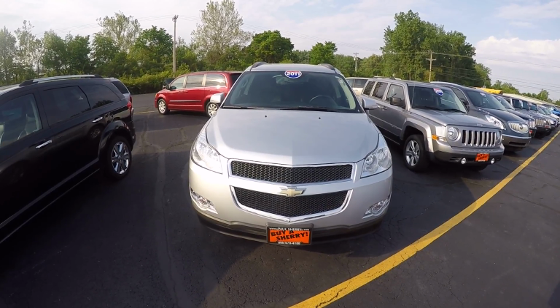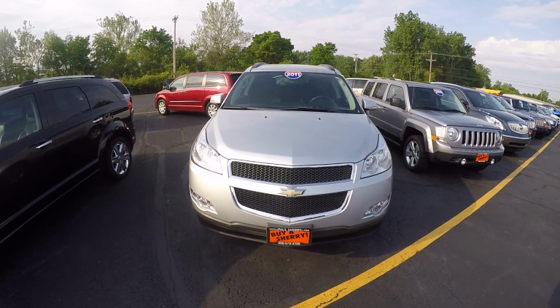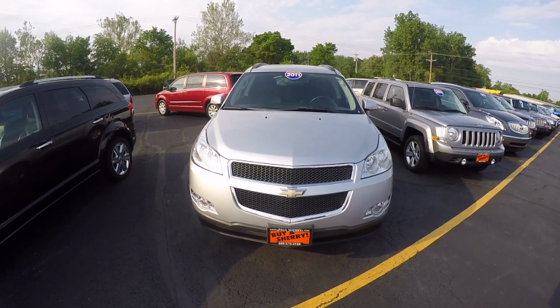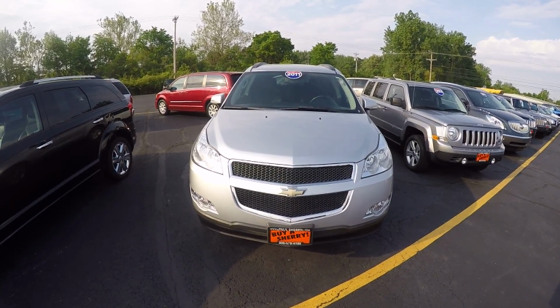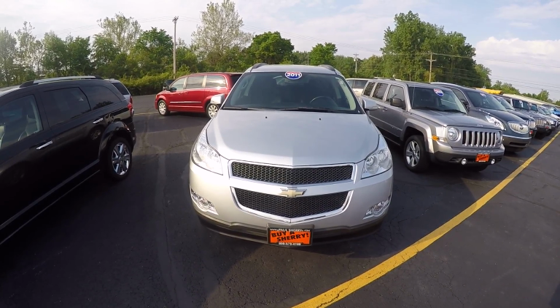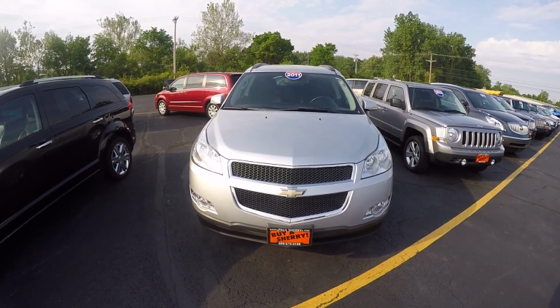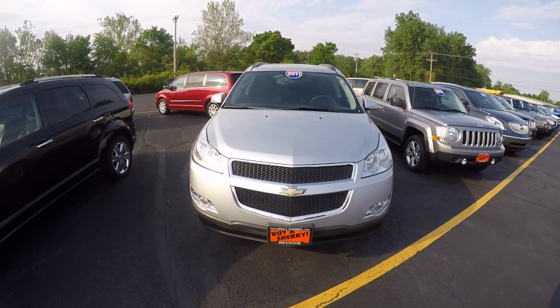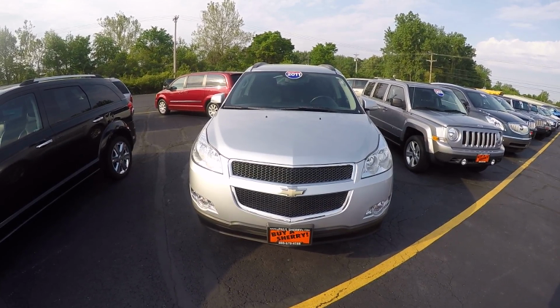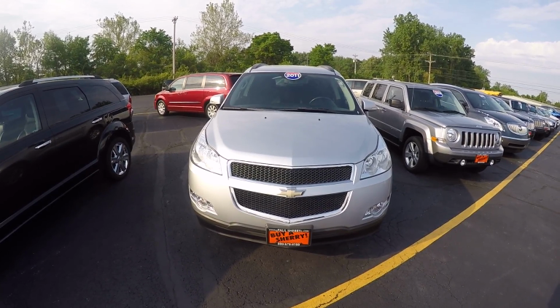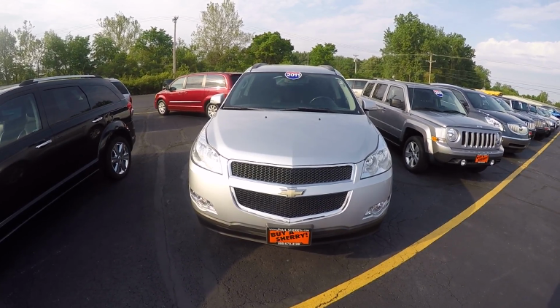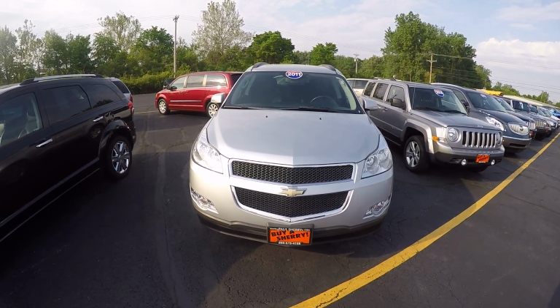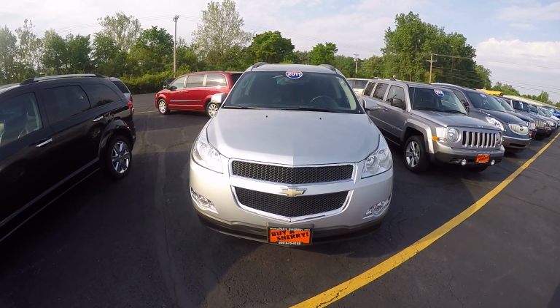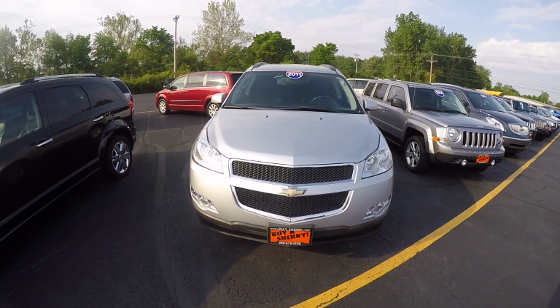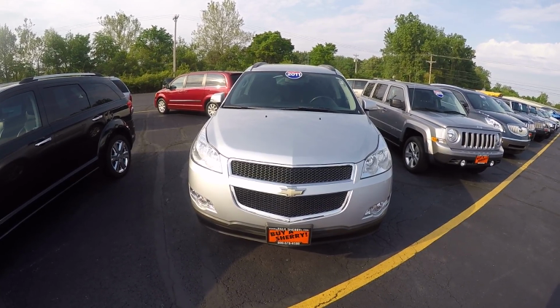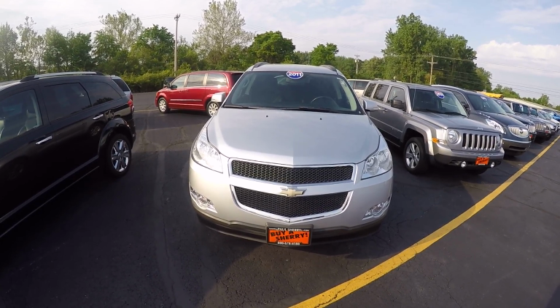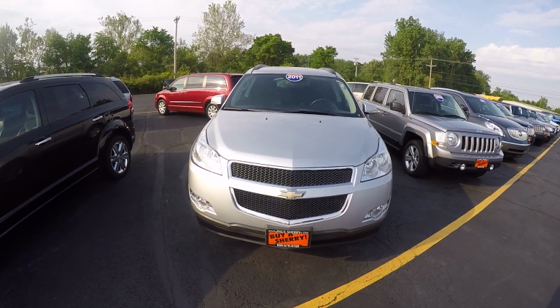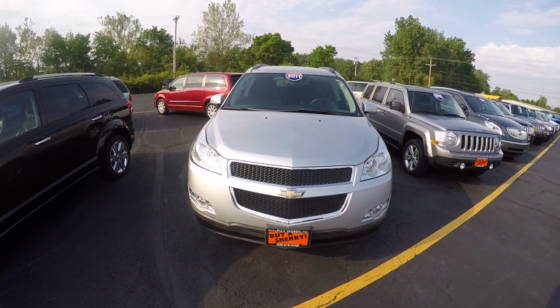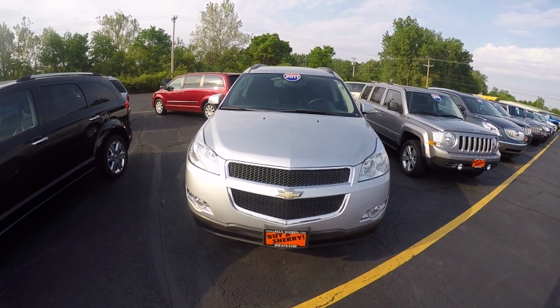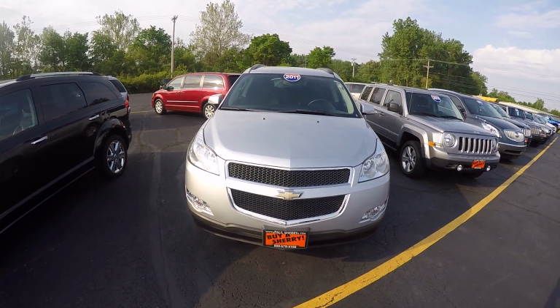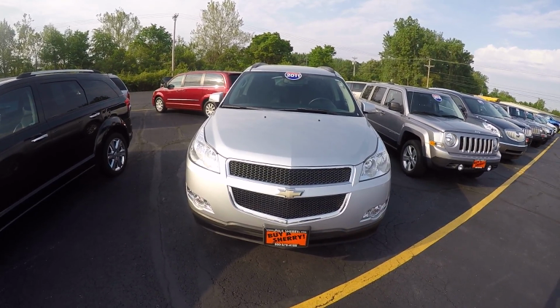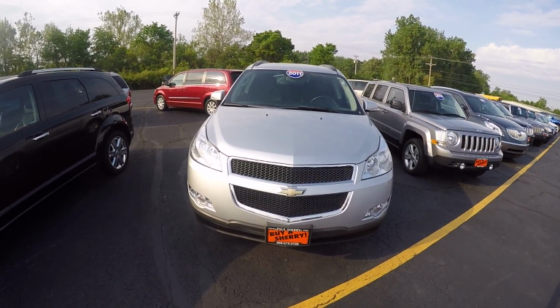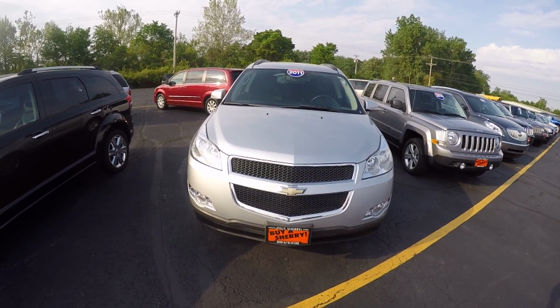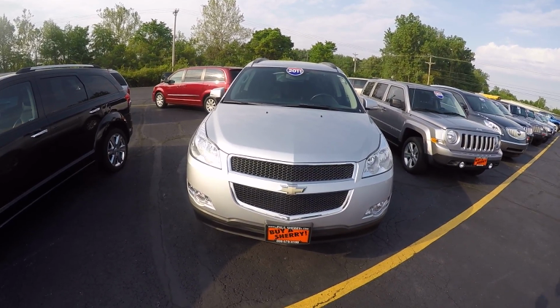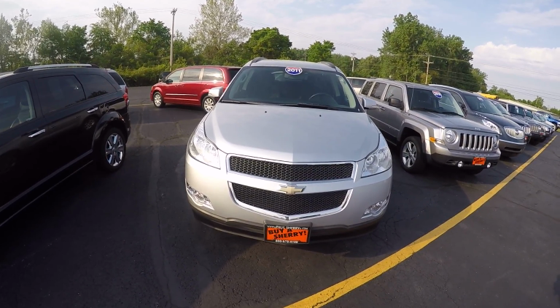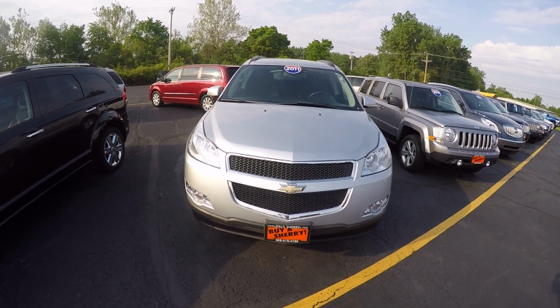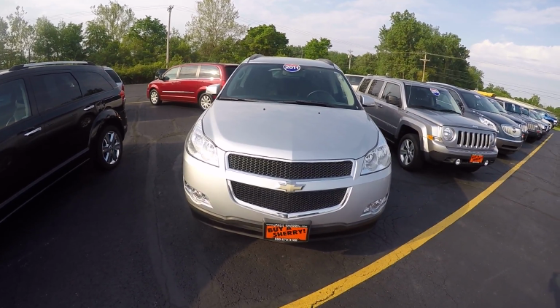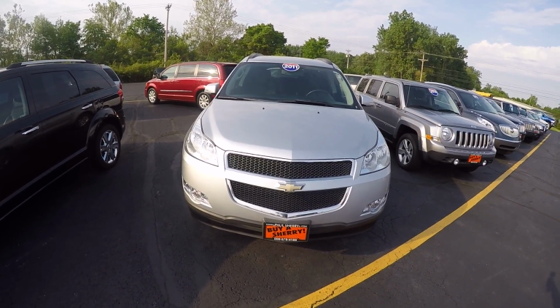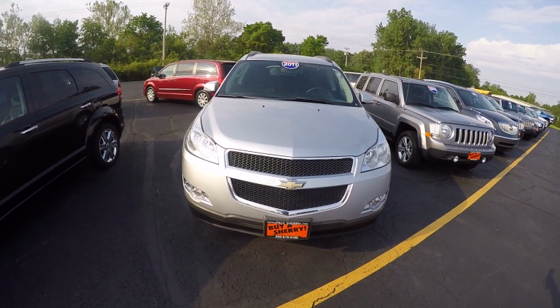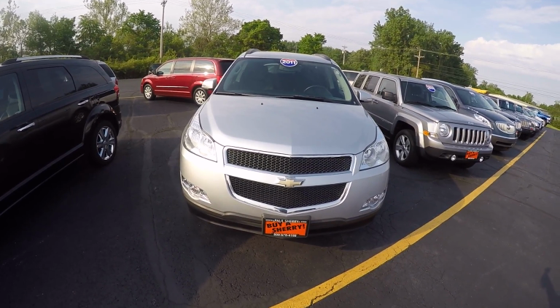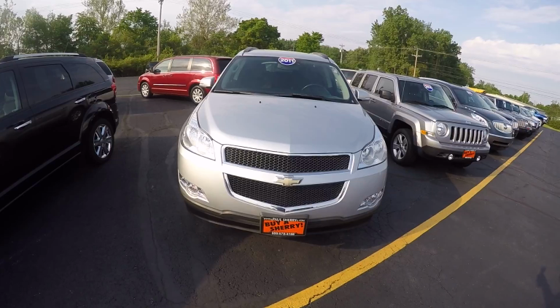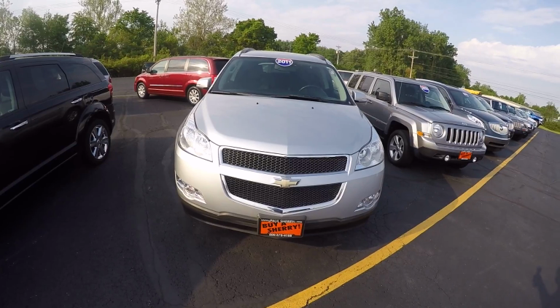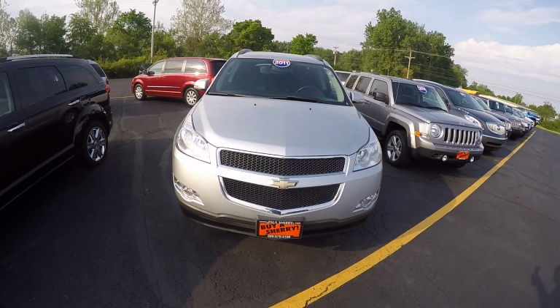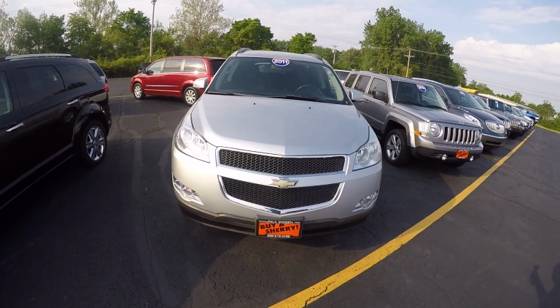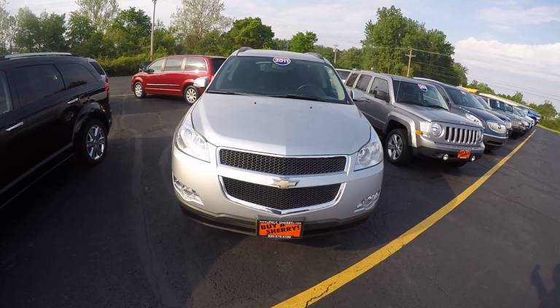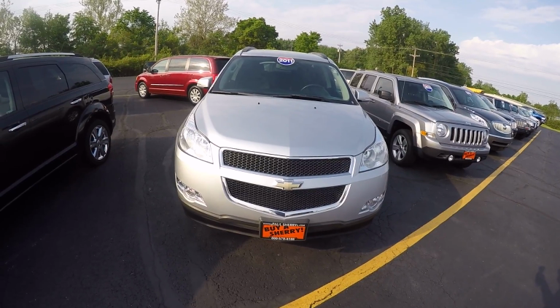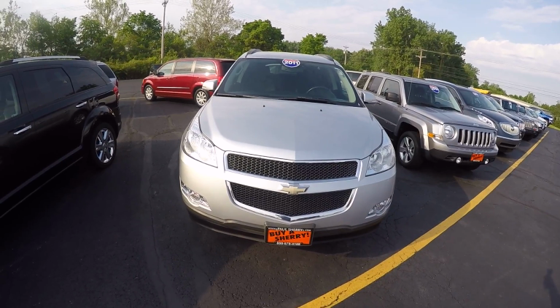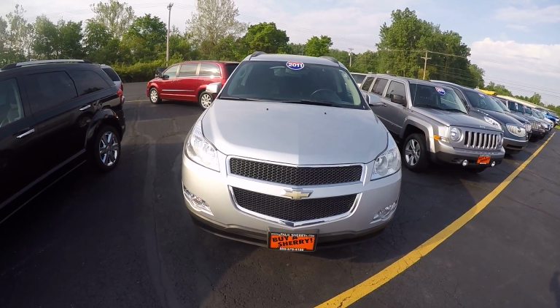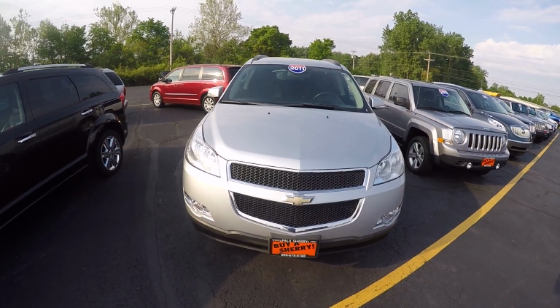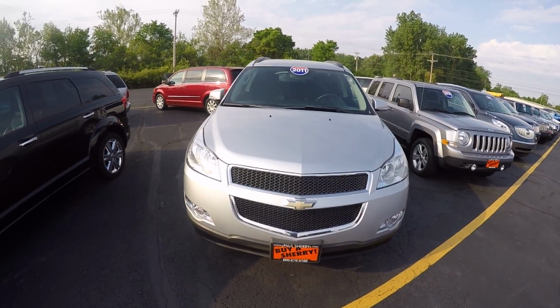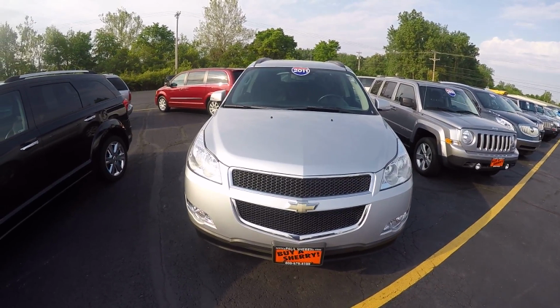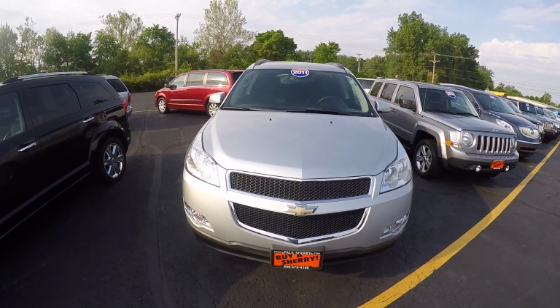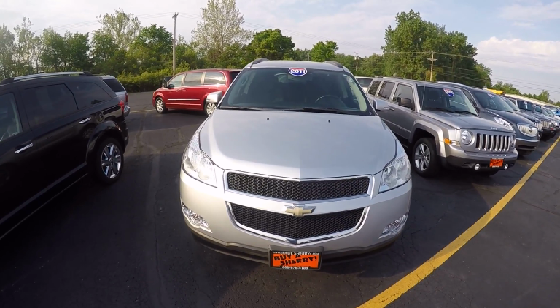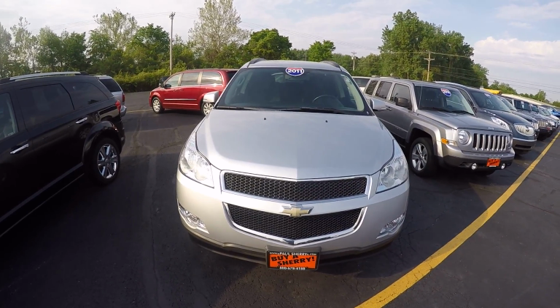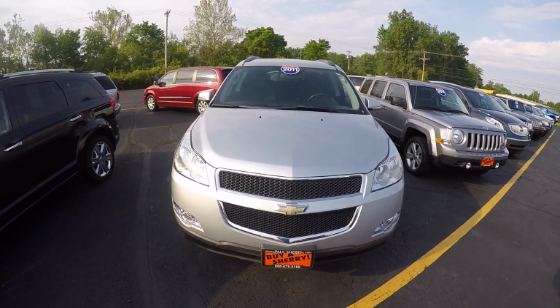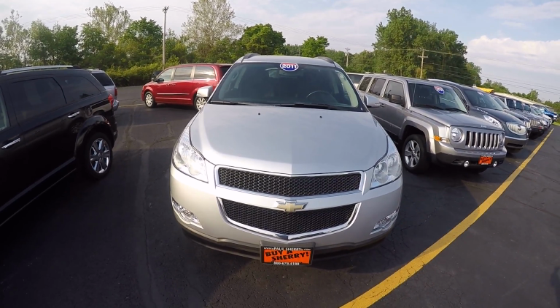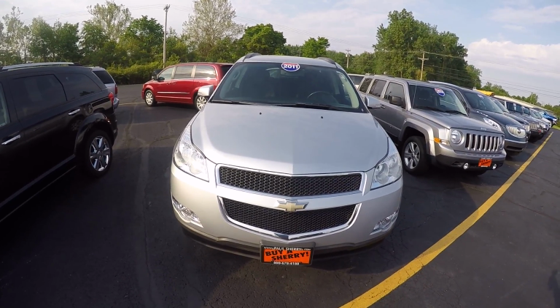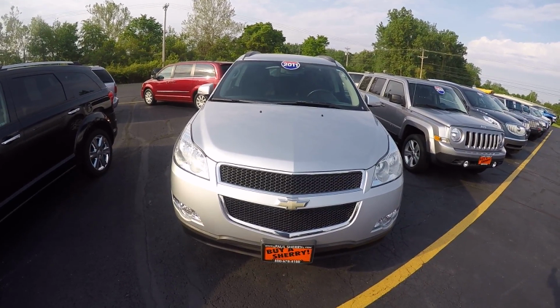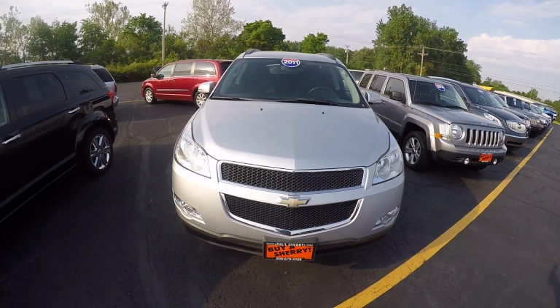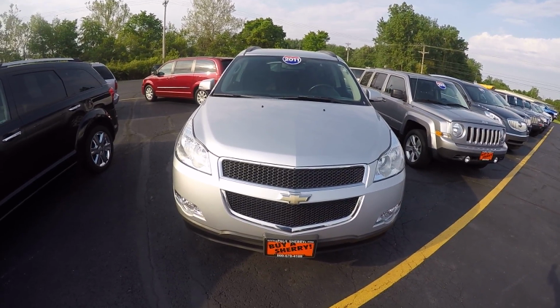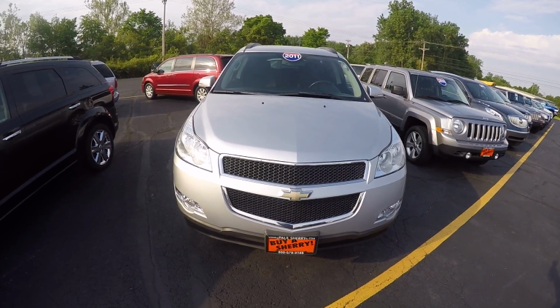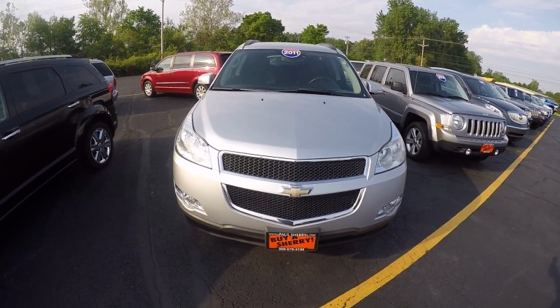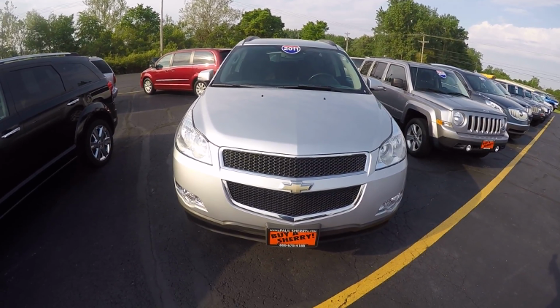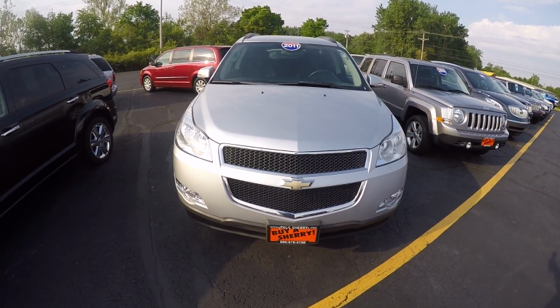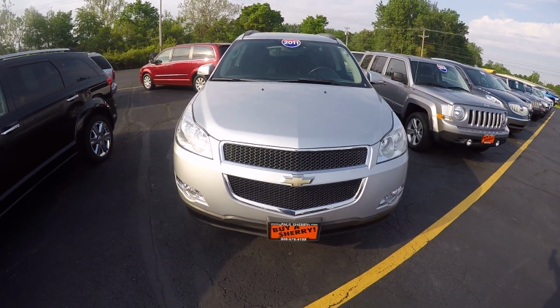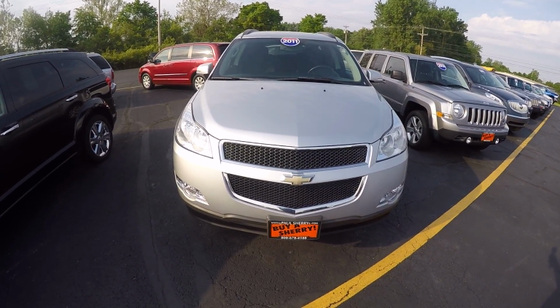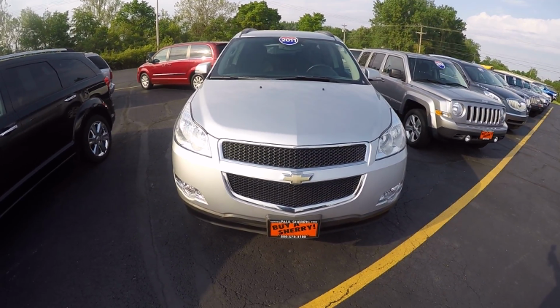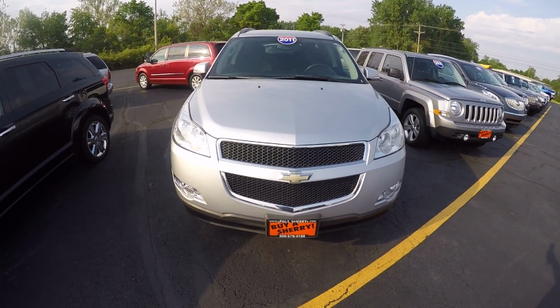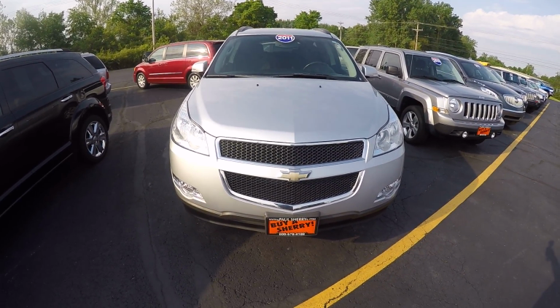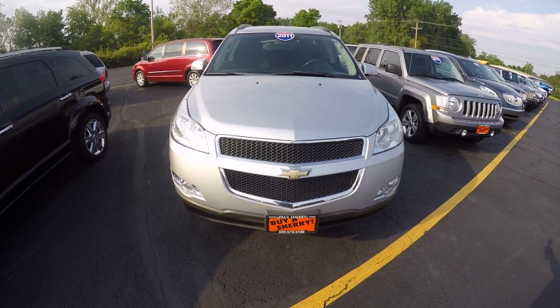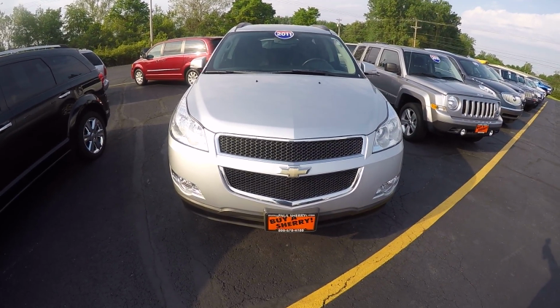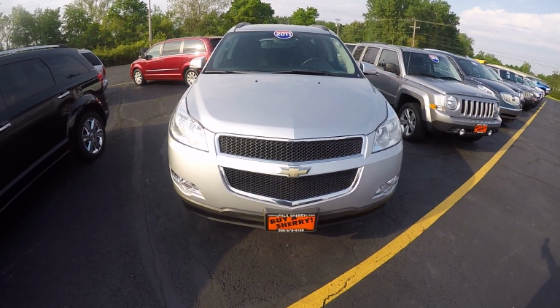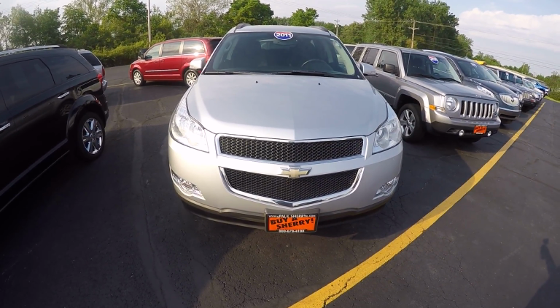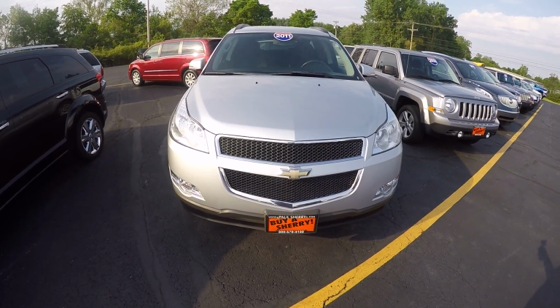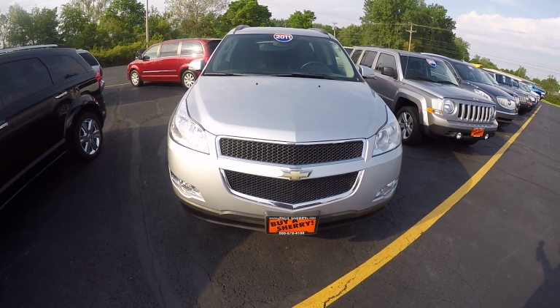Zach Smith with you here at Paul Sherry's Chrysler Dodge Jeep Ram and RVs here in Piqua, Ohio. Here we're looking at a 2011 Silver Chevy Traverse.